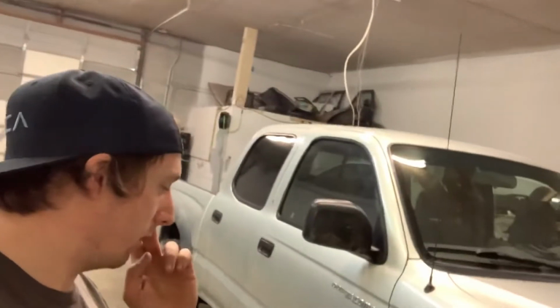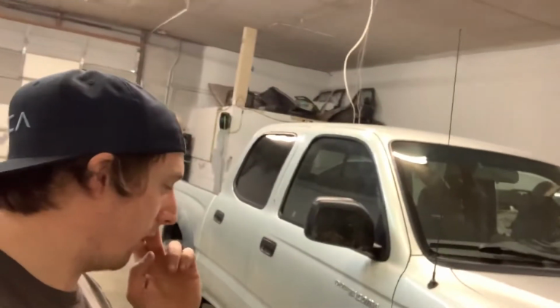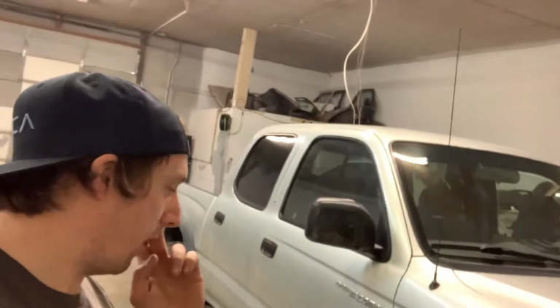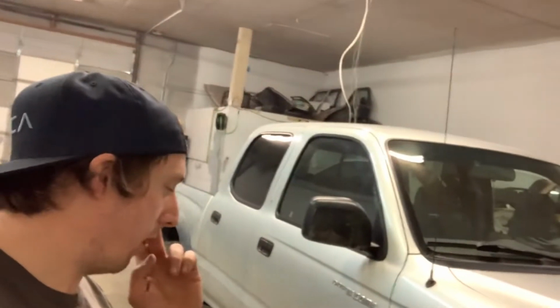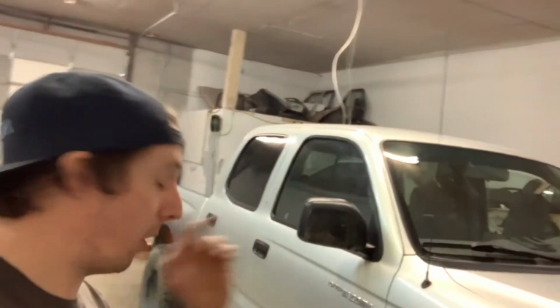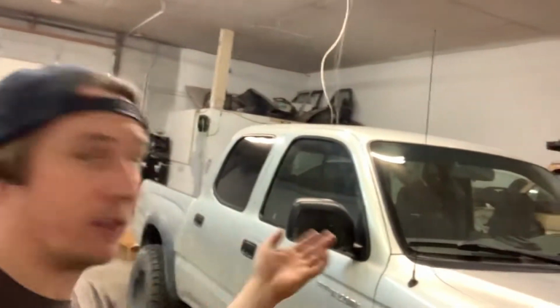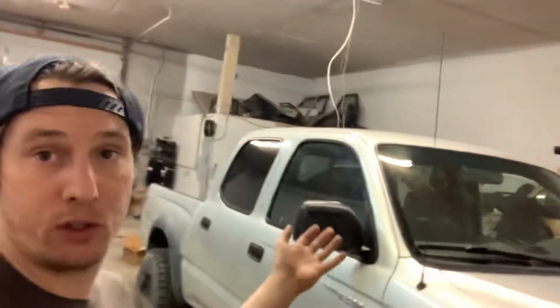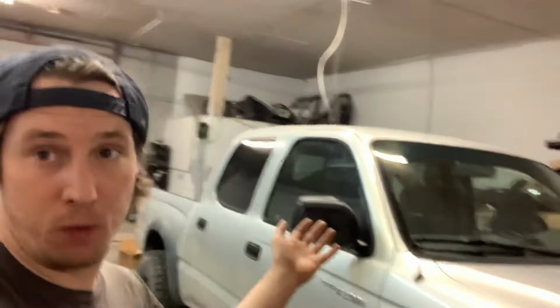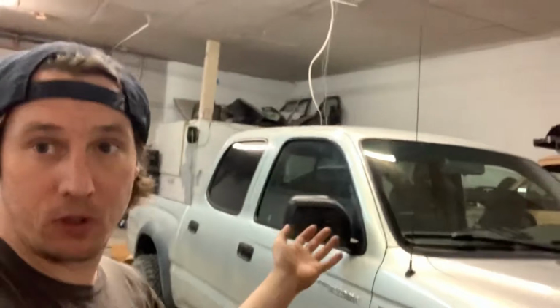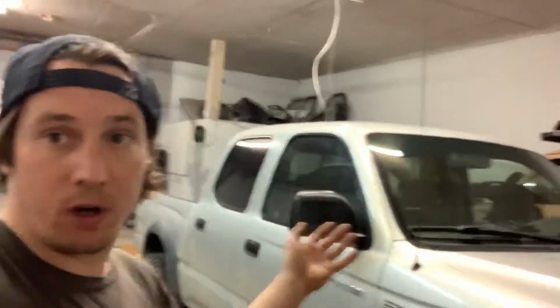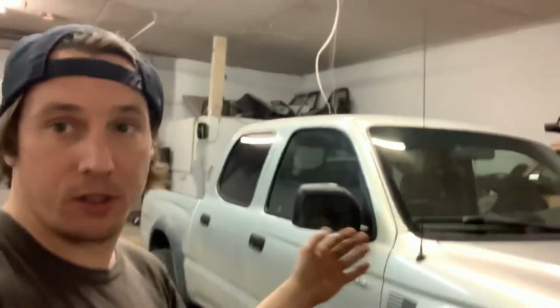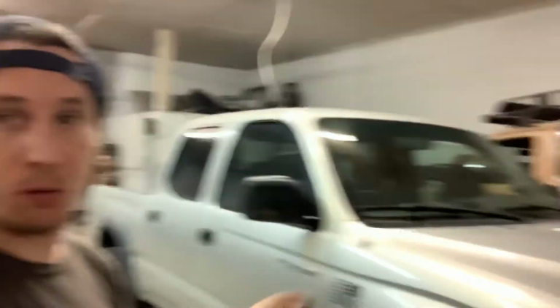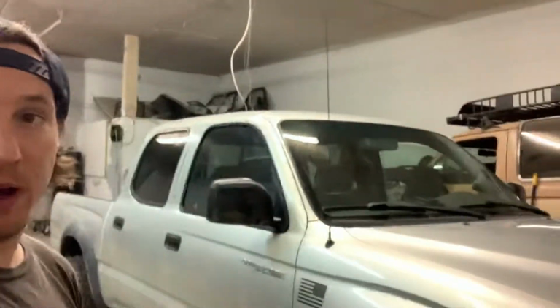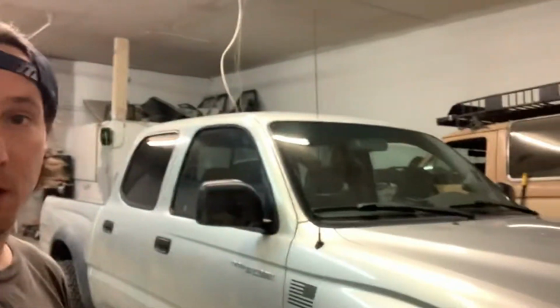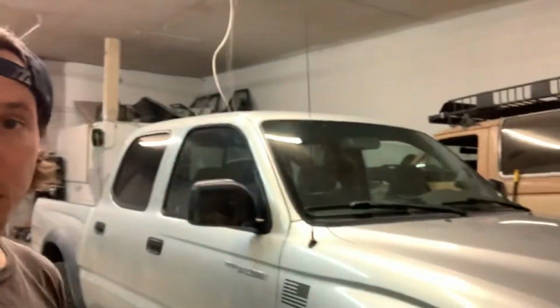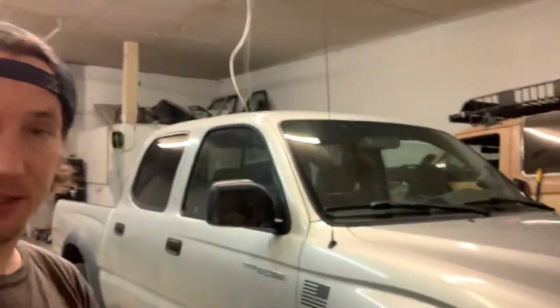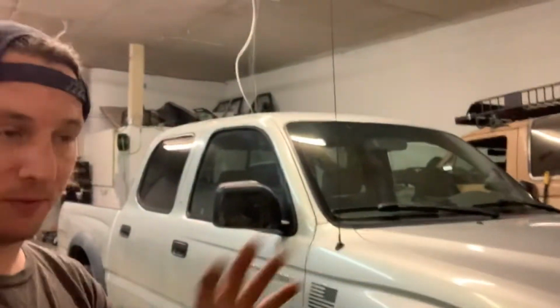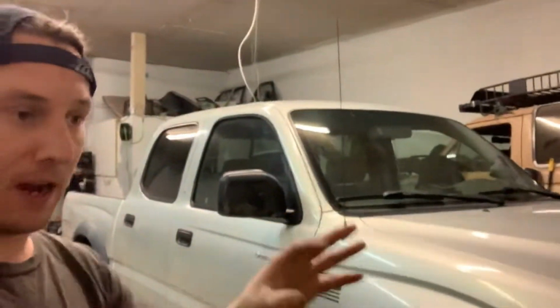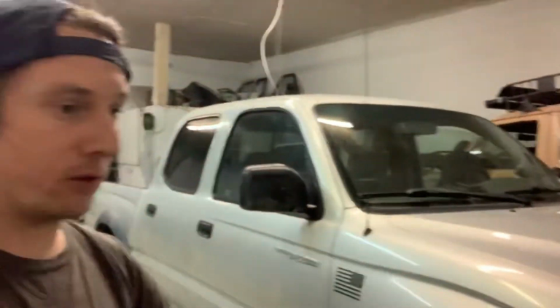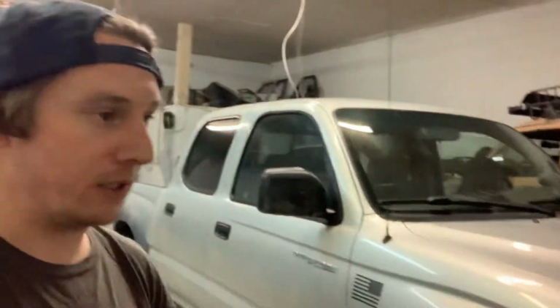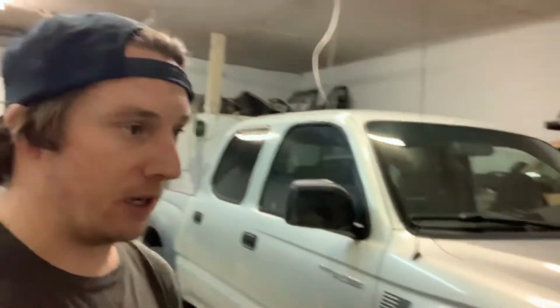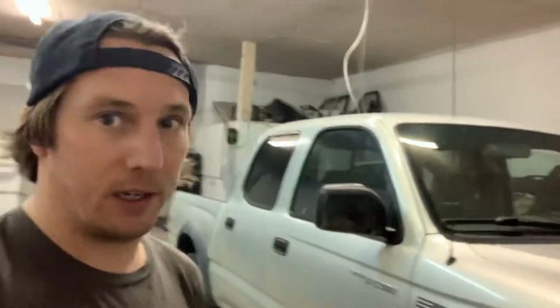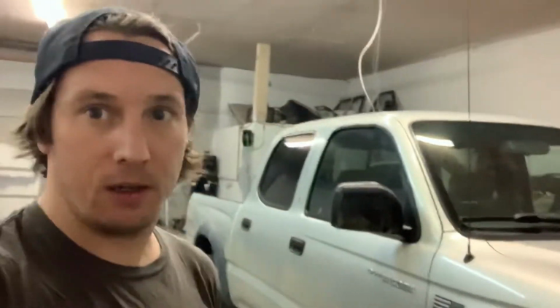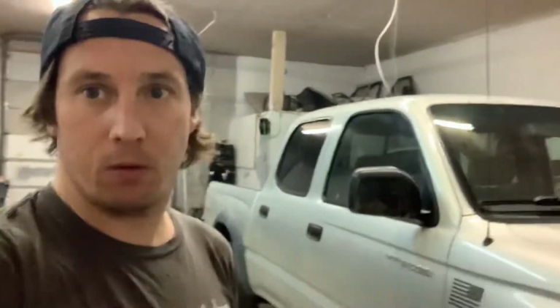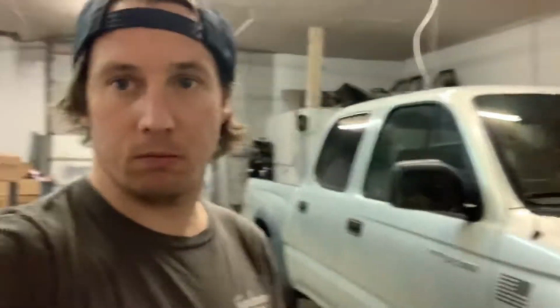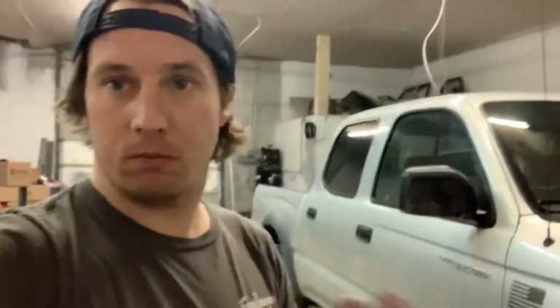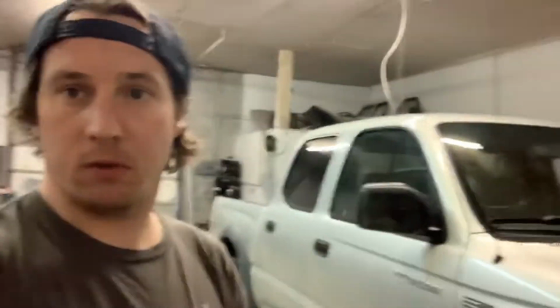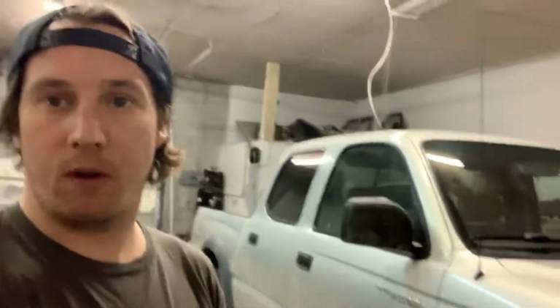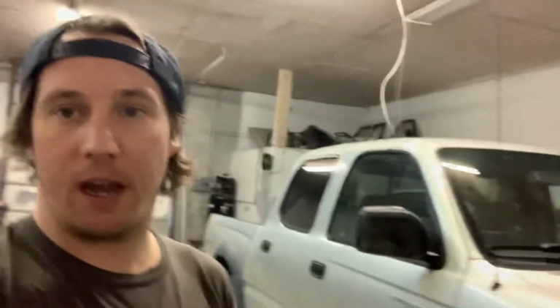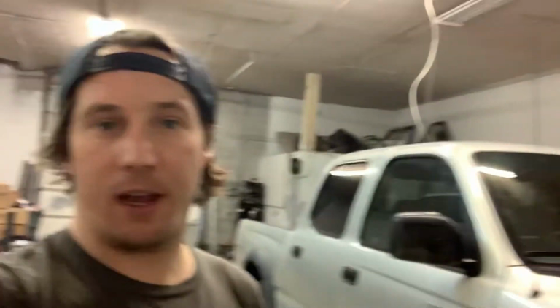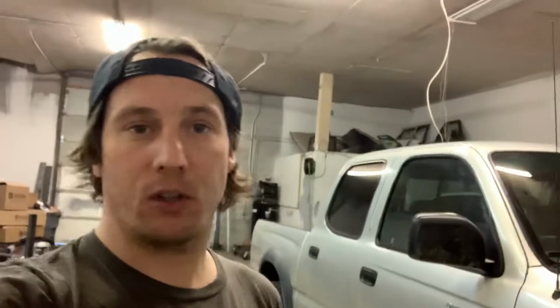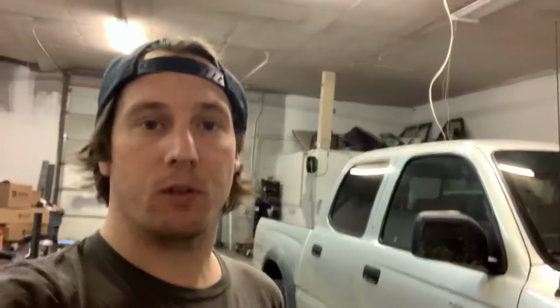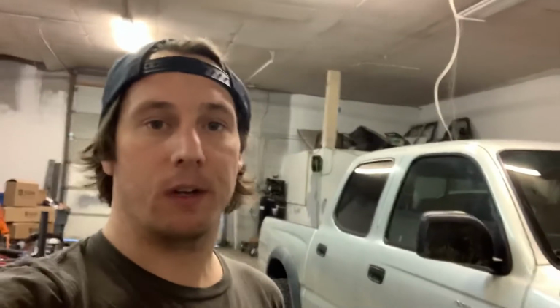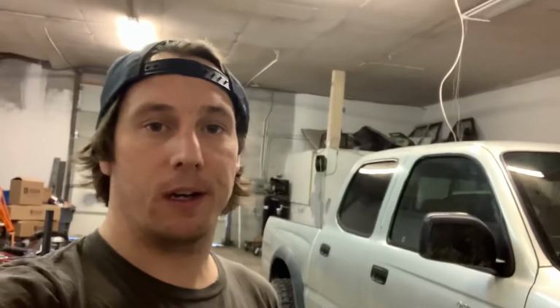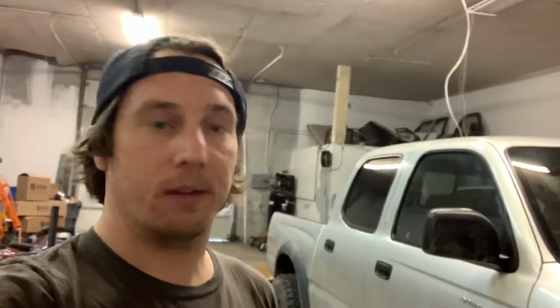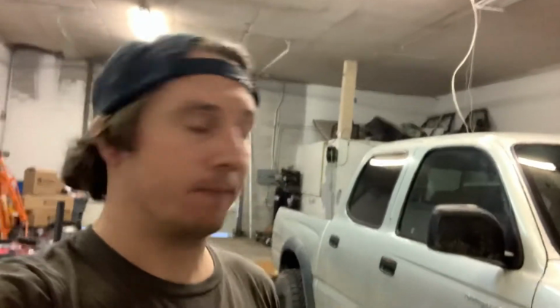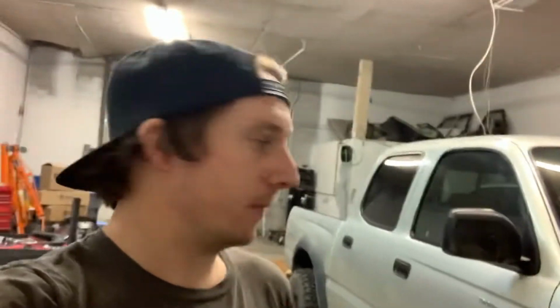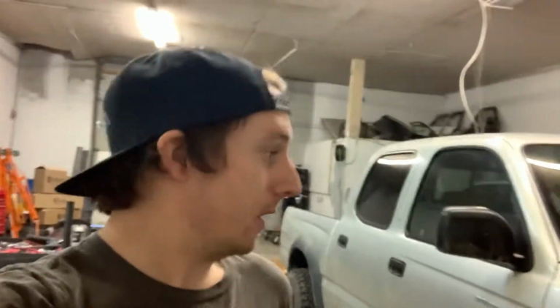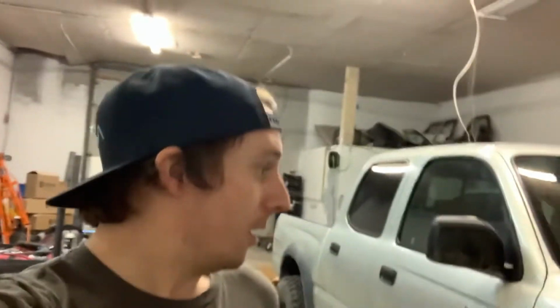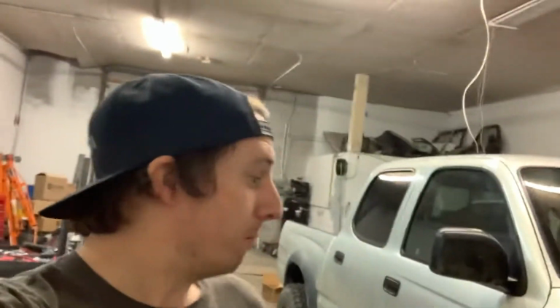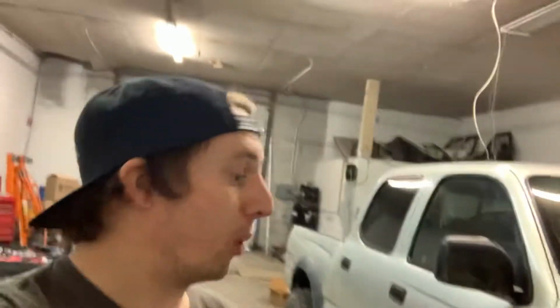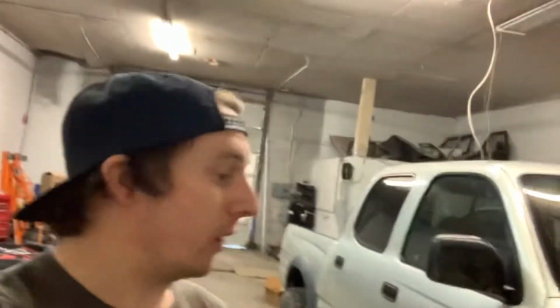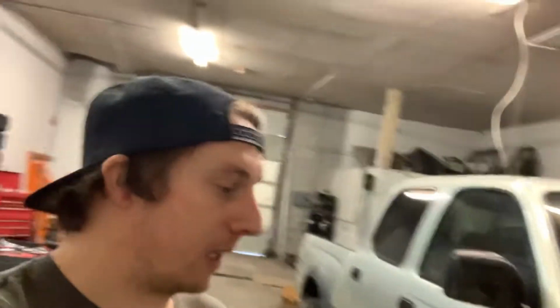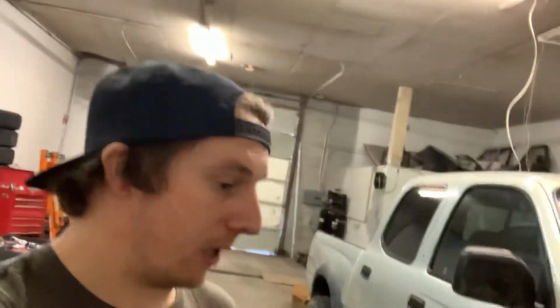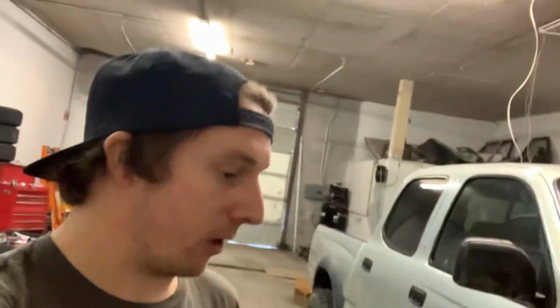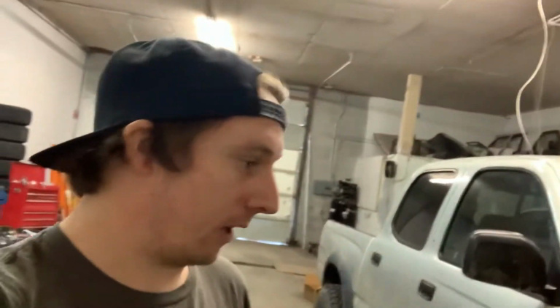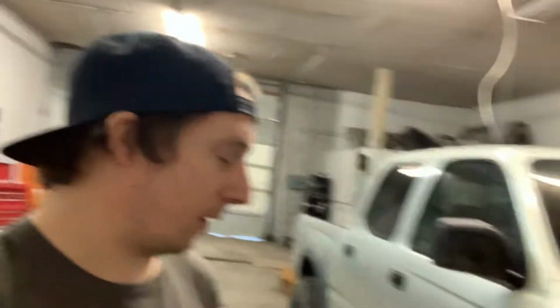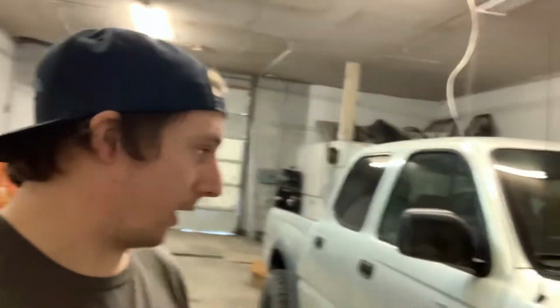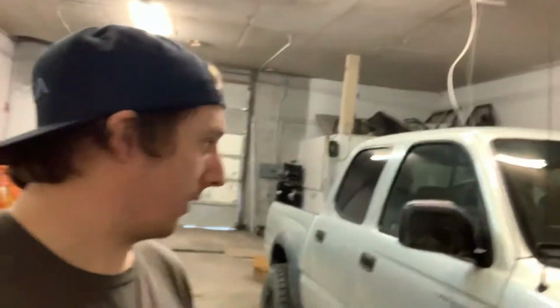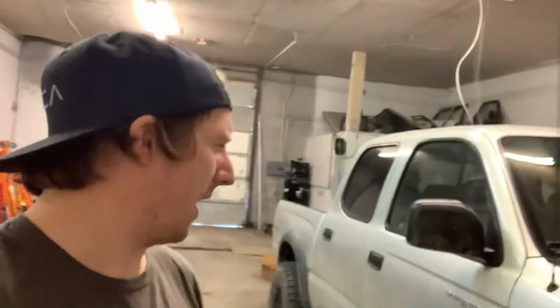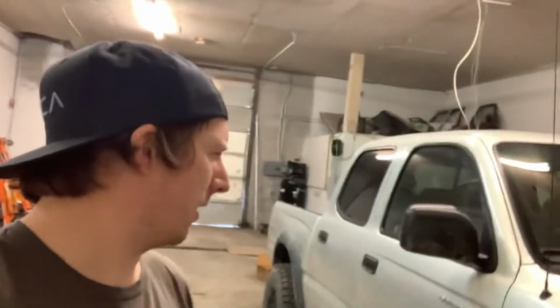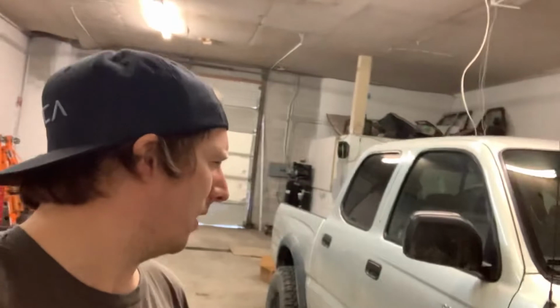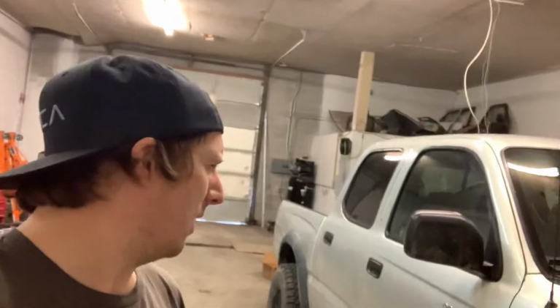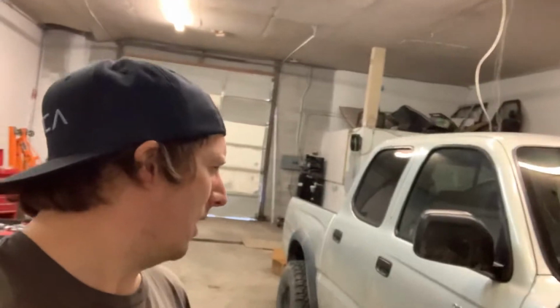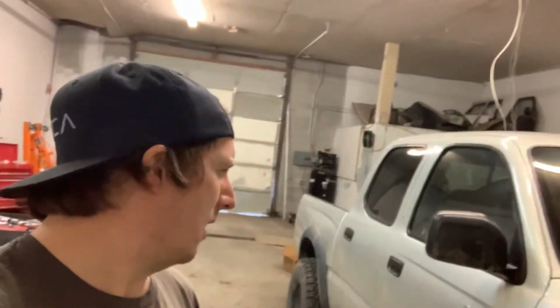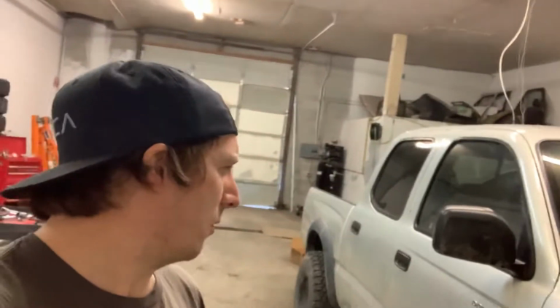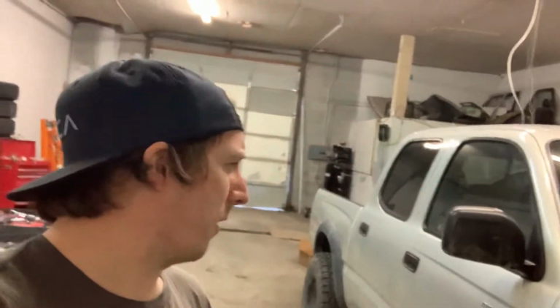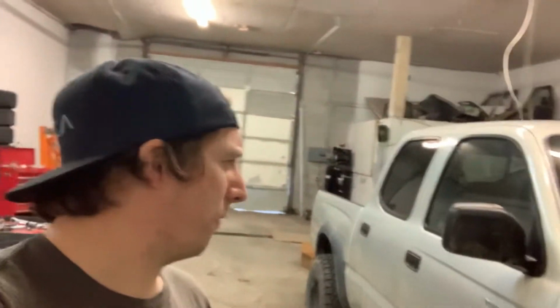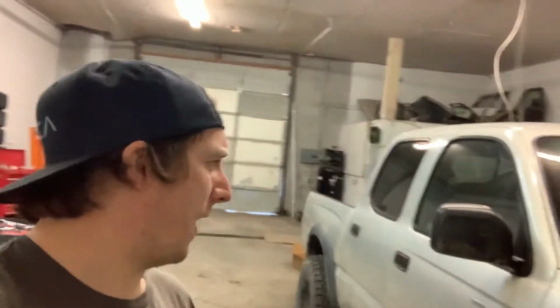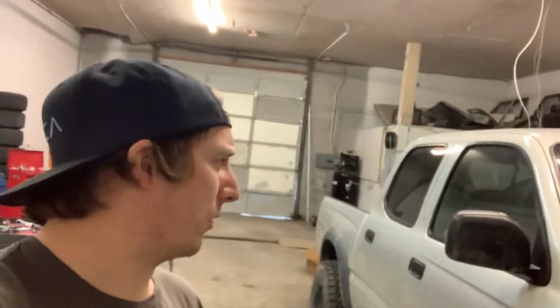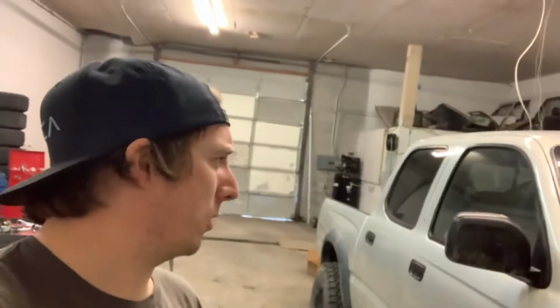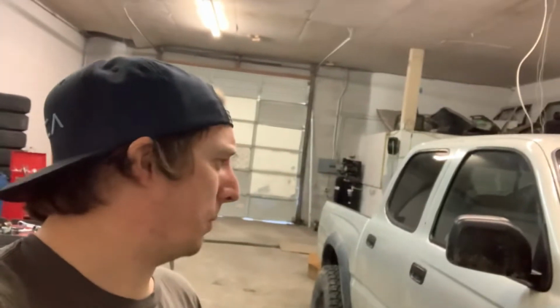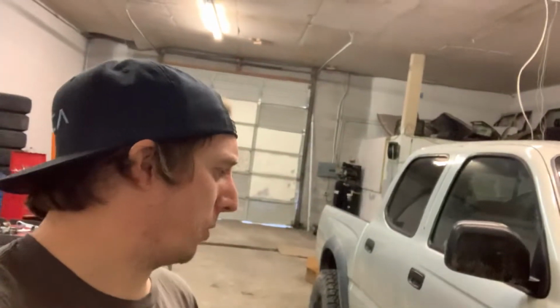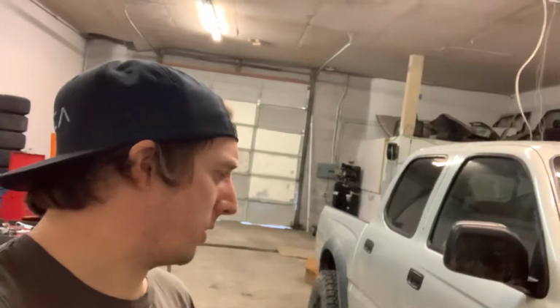It's supercharged as well — just a factory TRD supercharger, no extra pulley kit or anything like that, running factory boost.